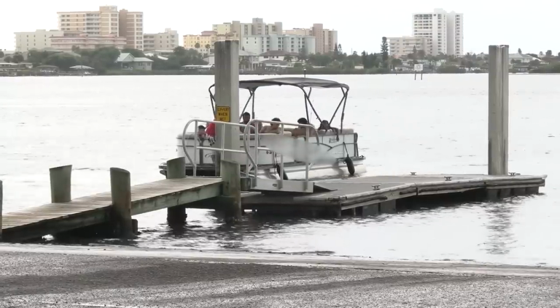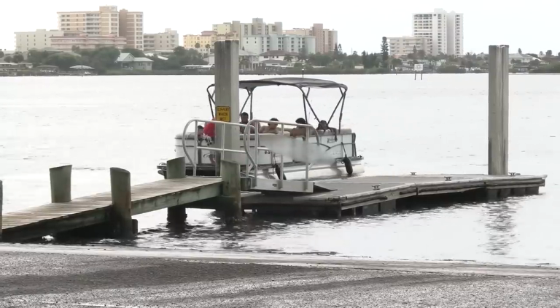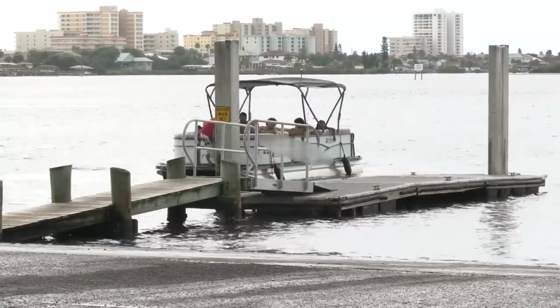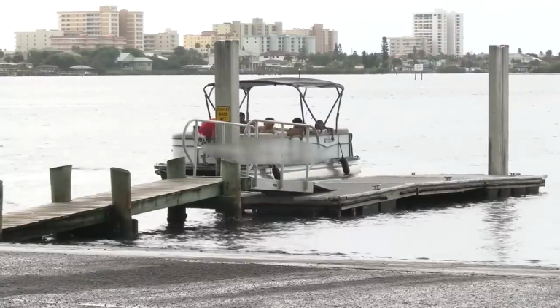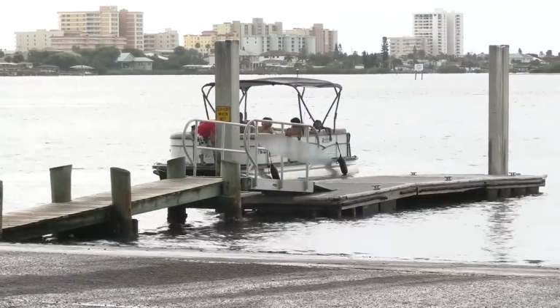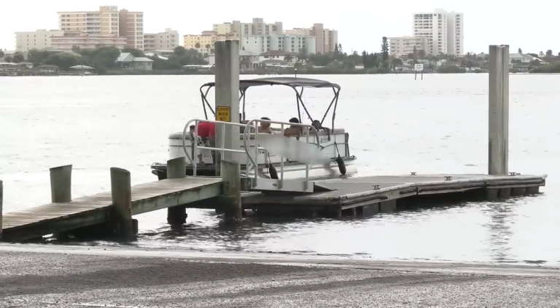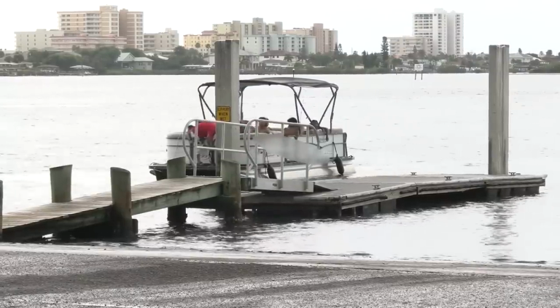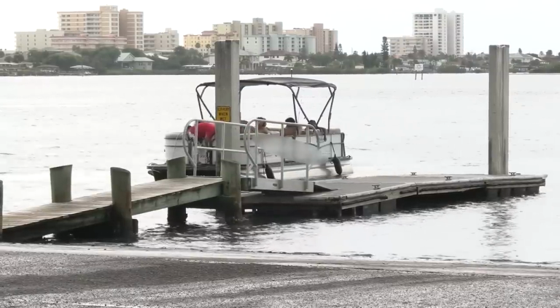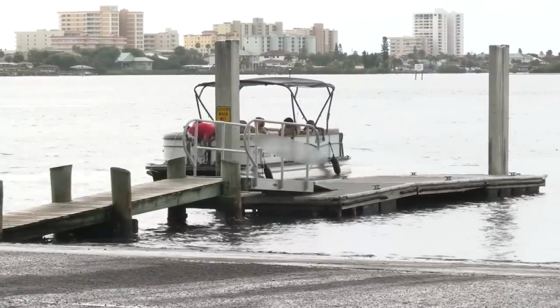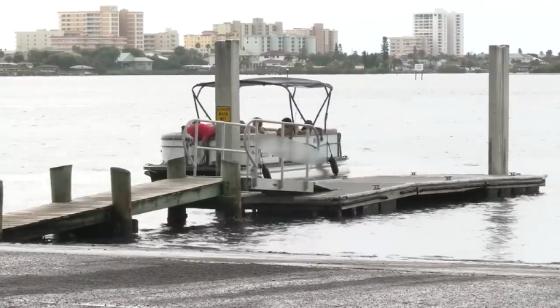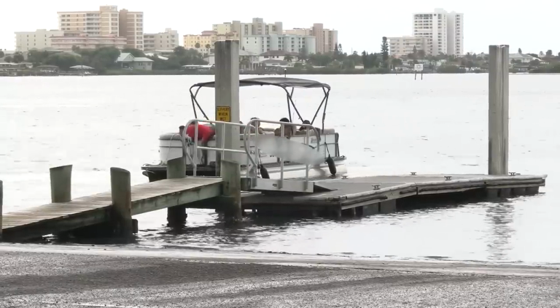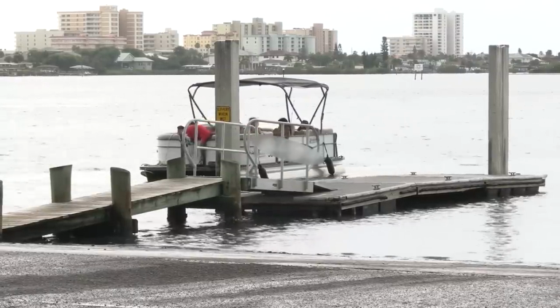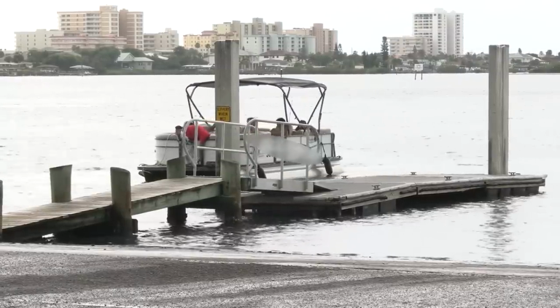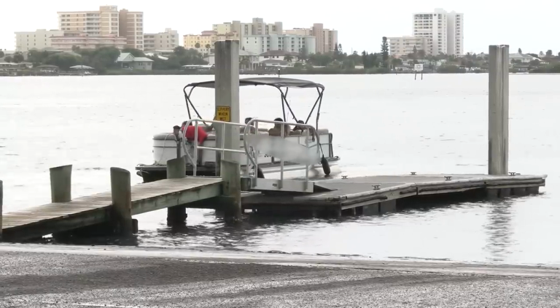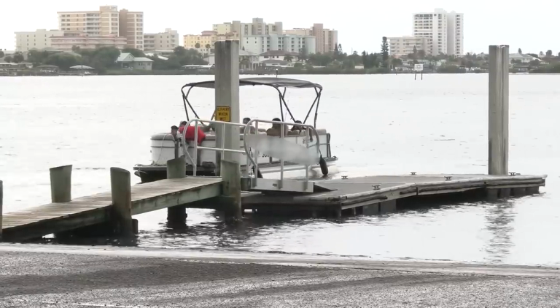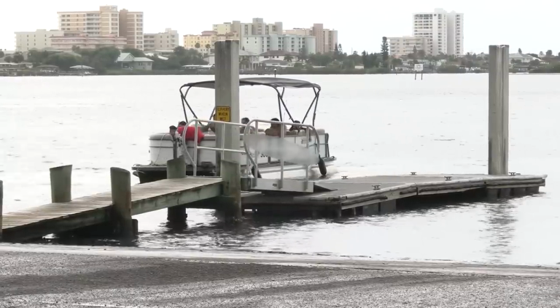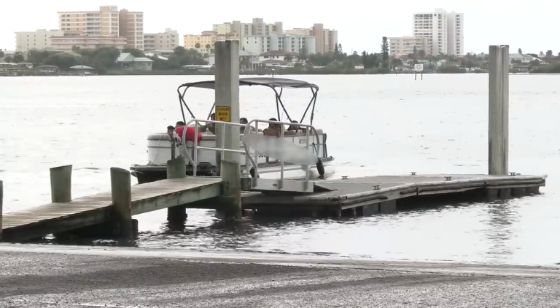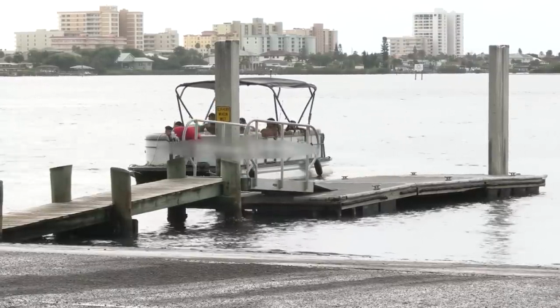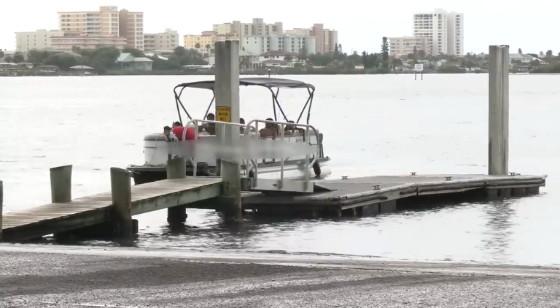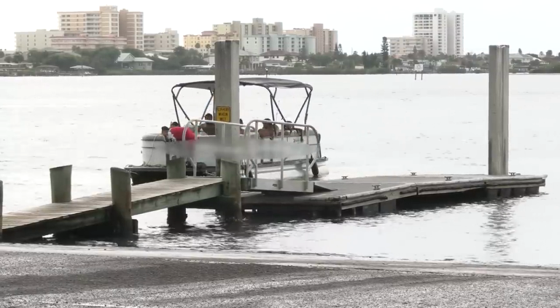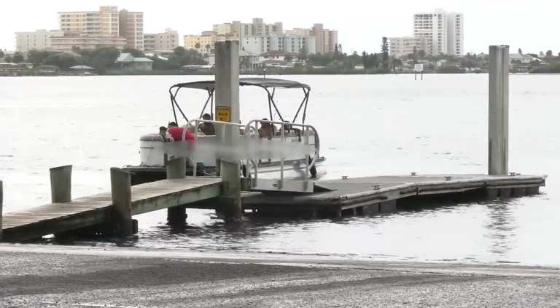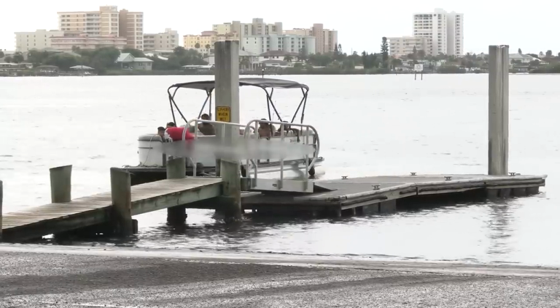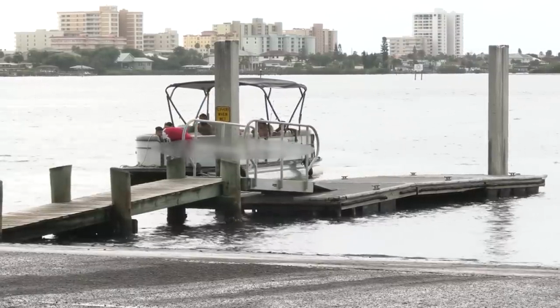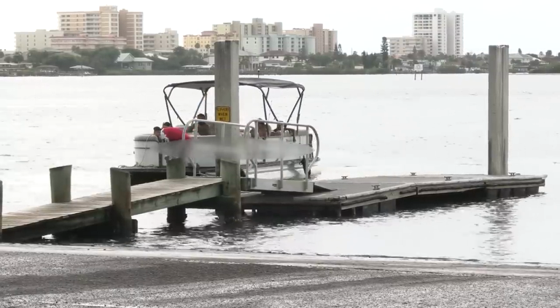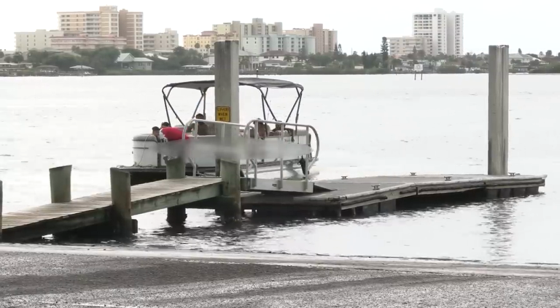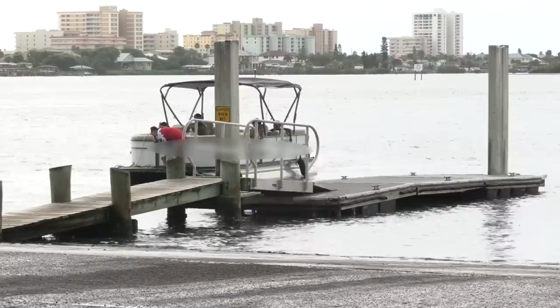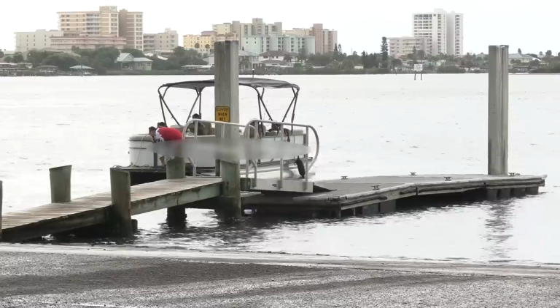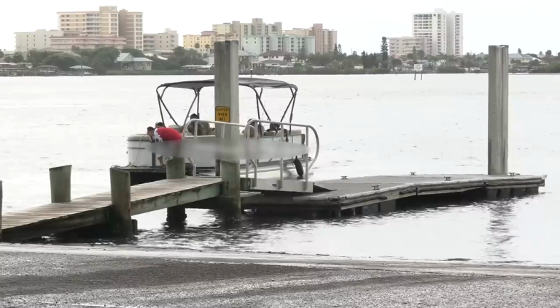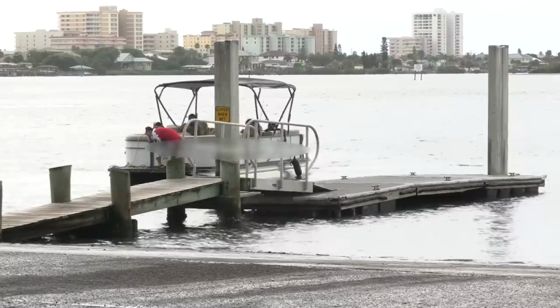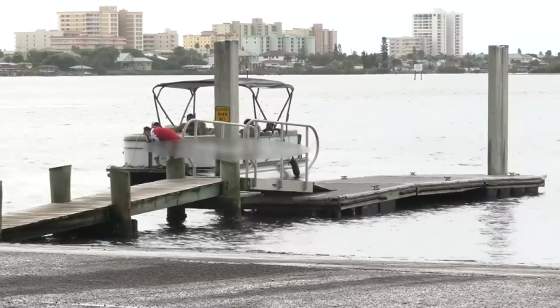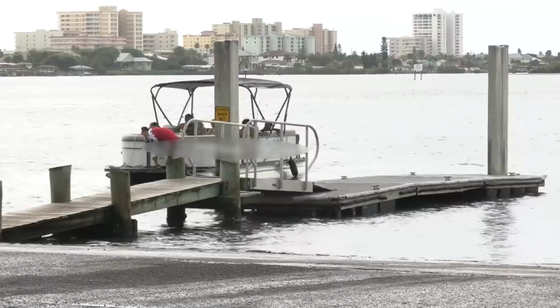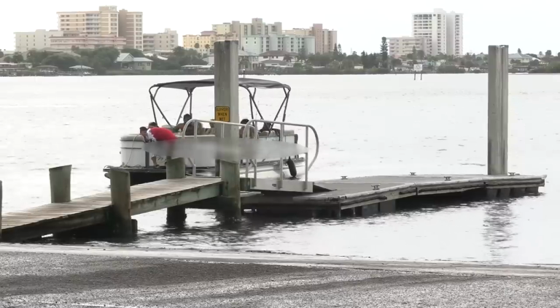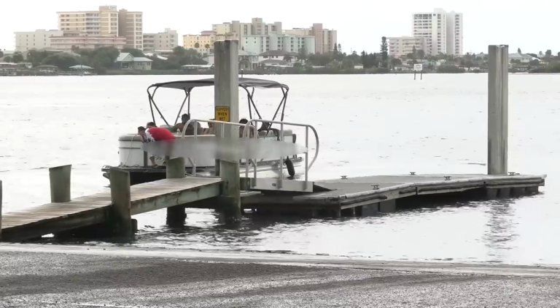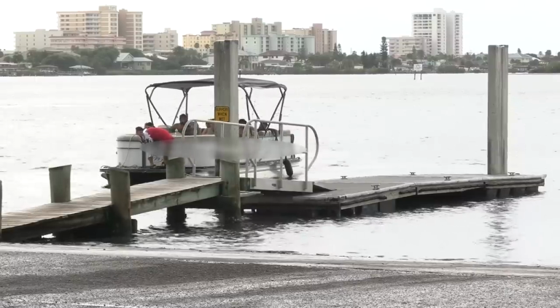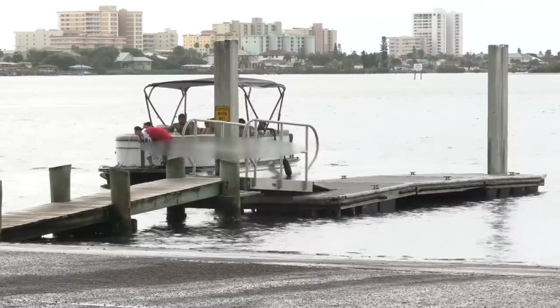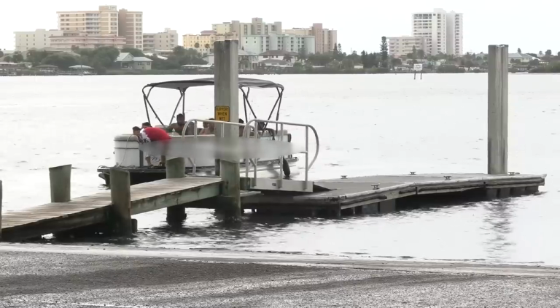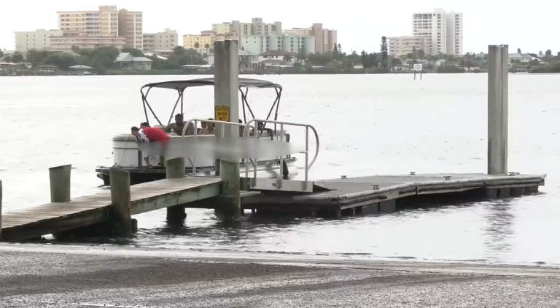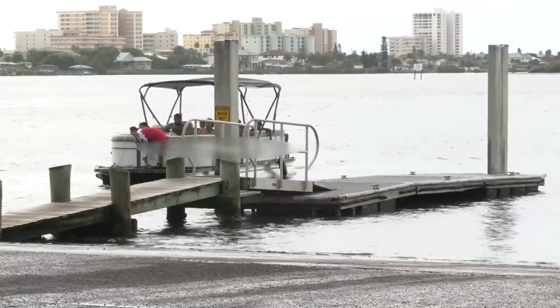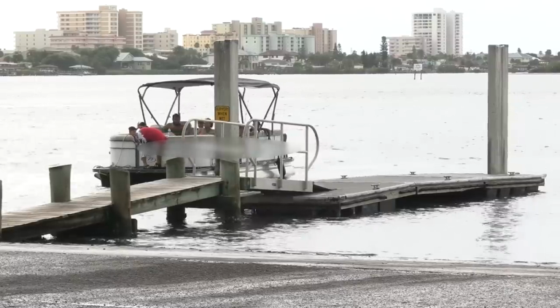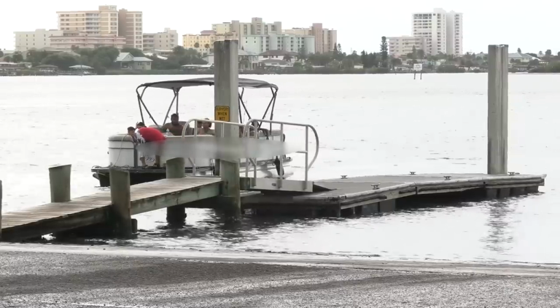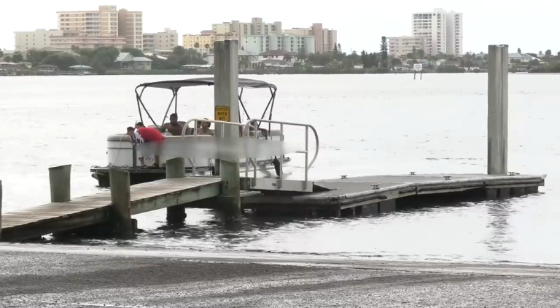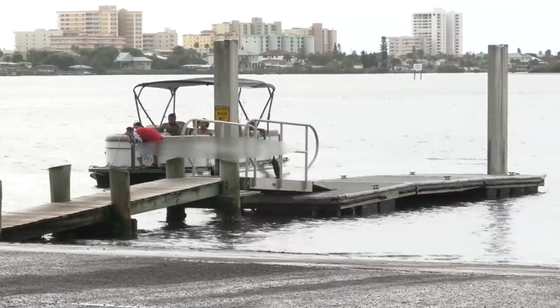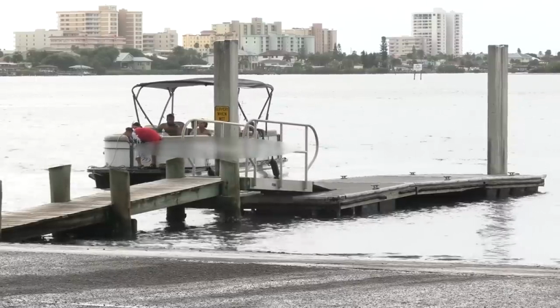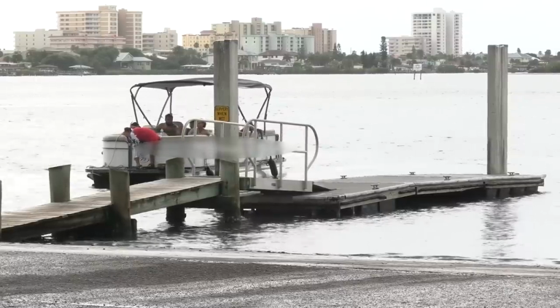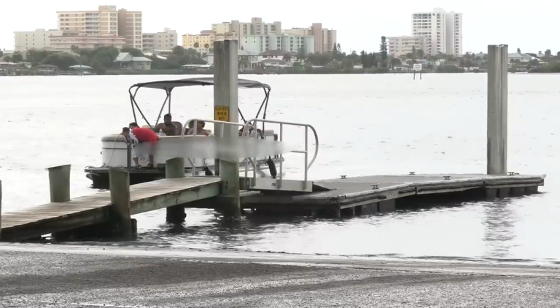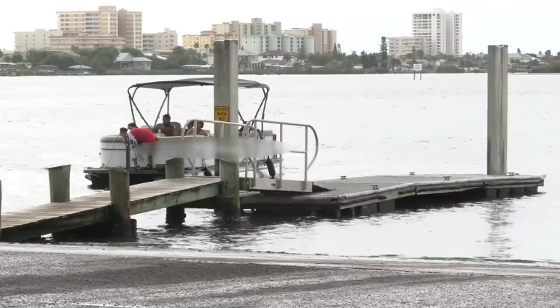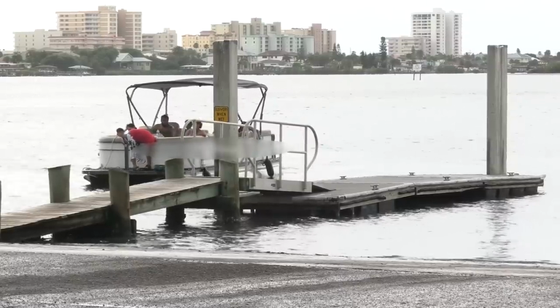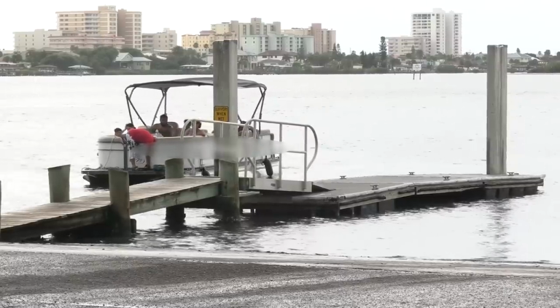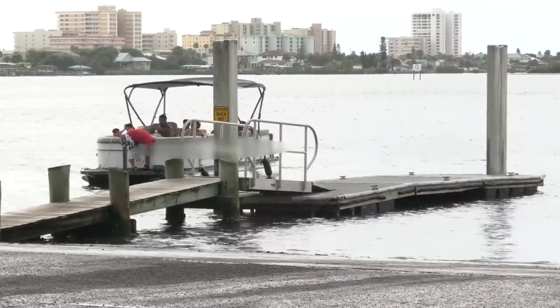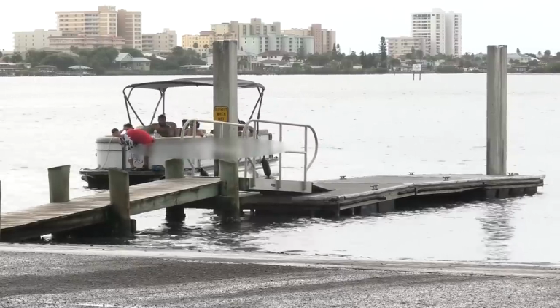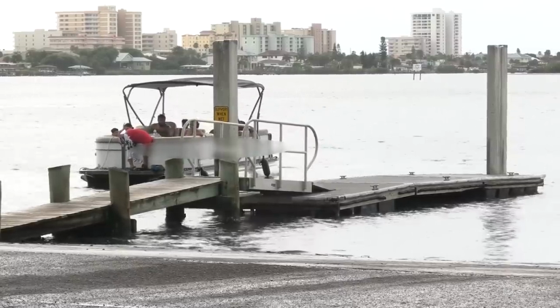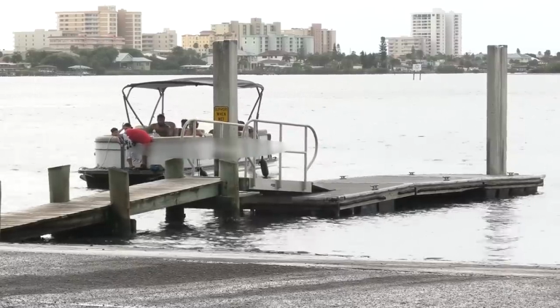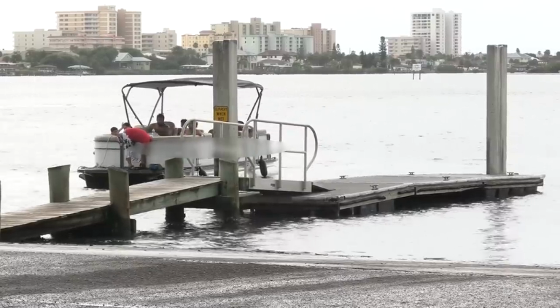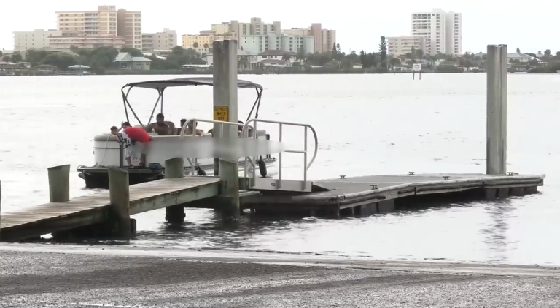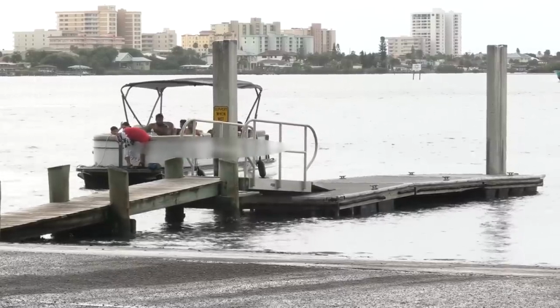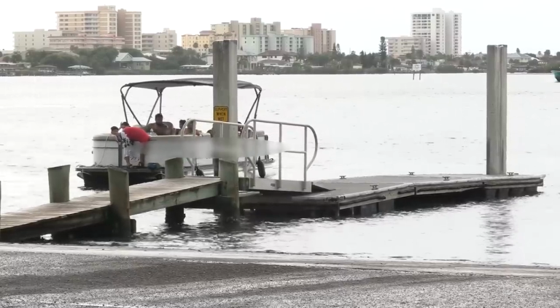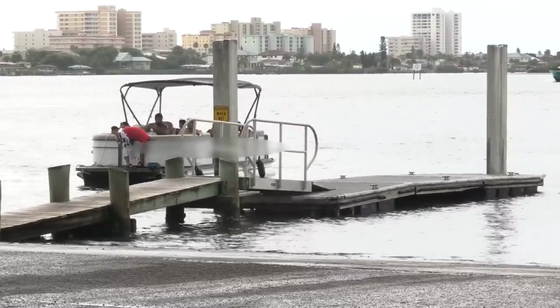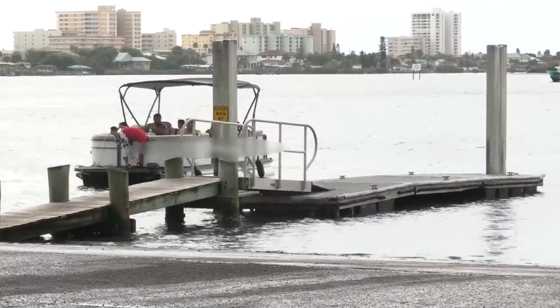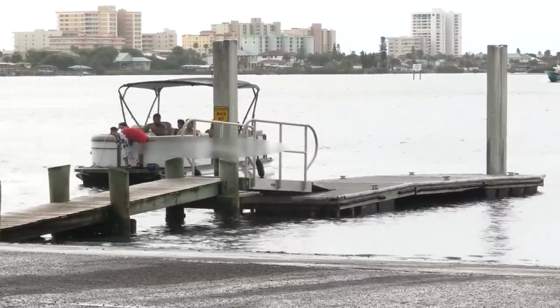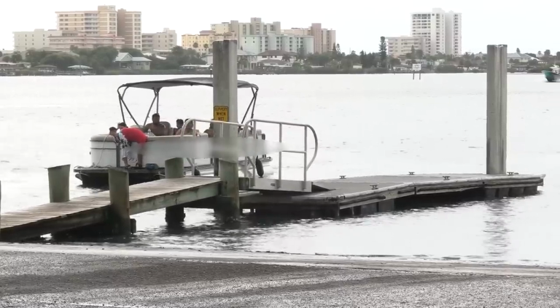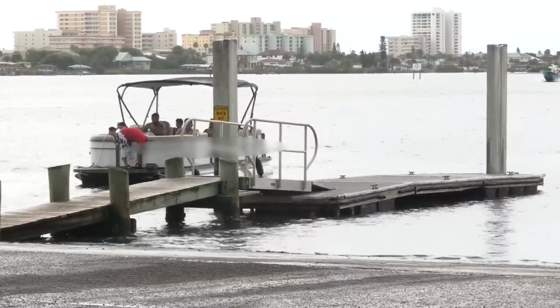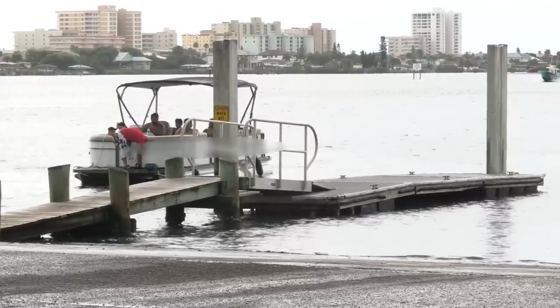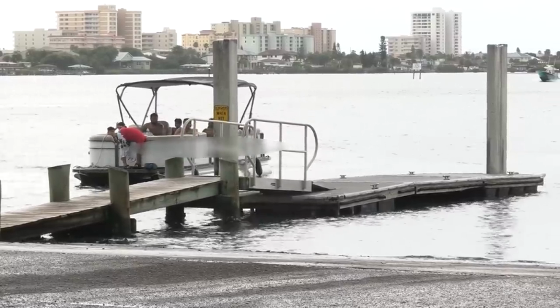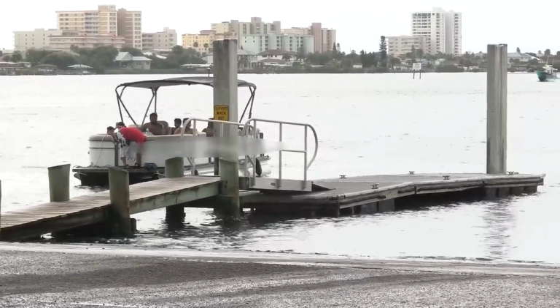The red shirt guy's catching some z's — he's going to relax there for just a minute until this thing gets over here to the dock where he can actually jump off and do something.